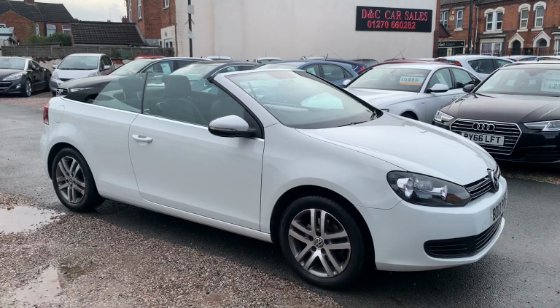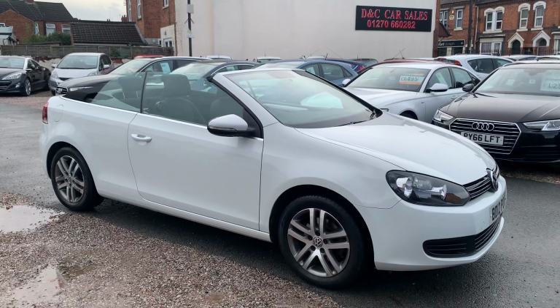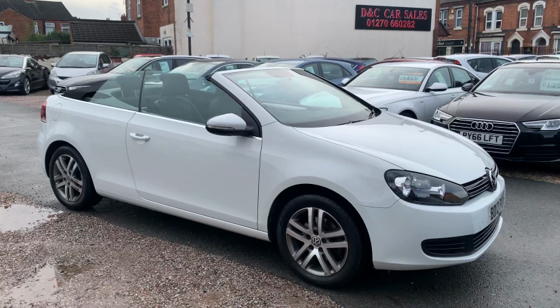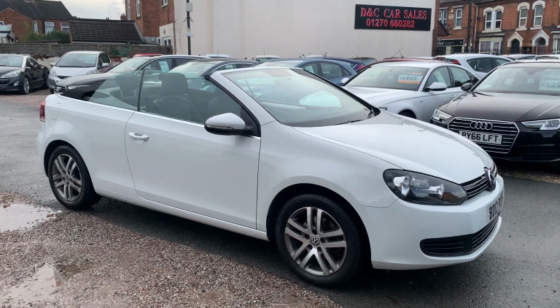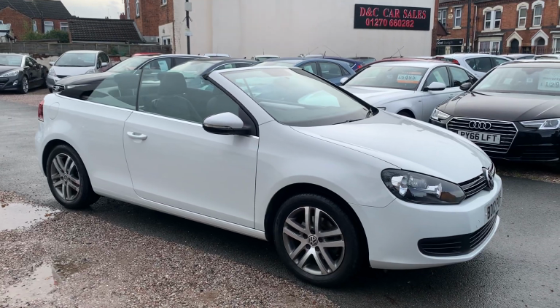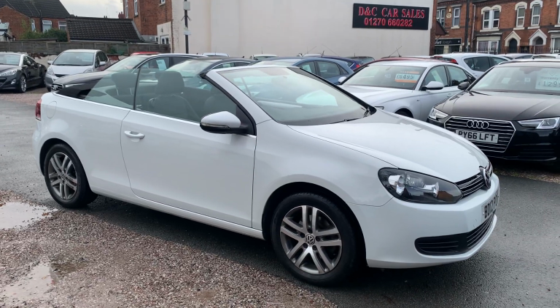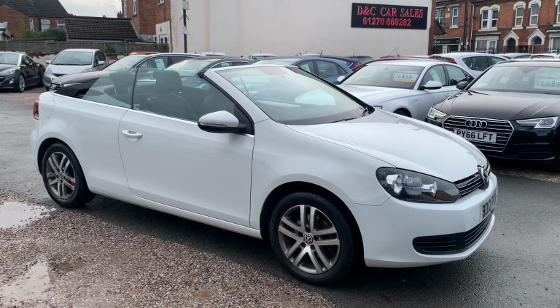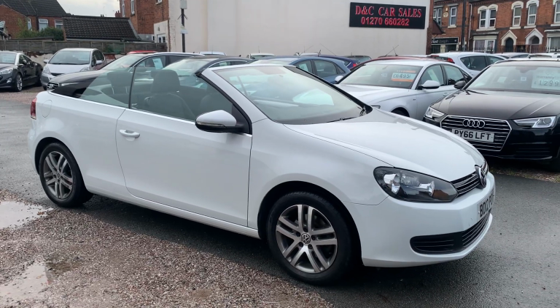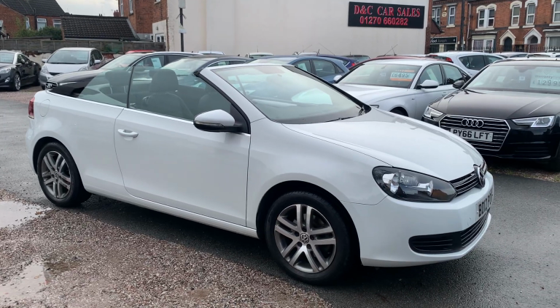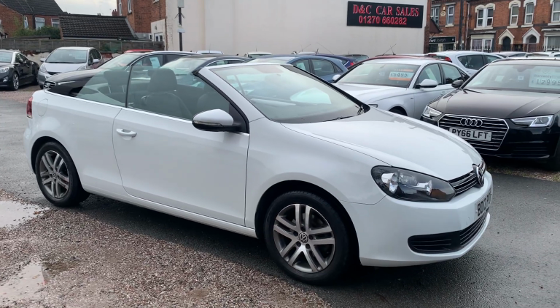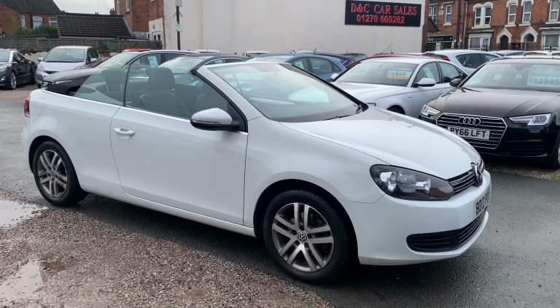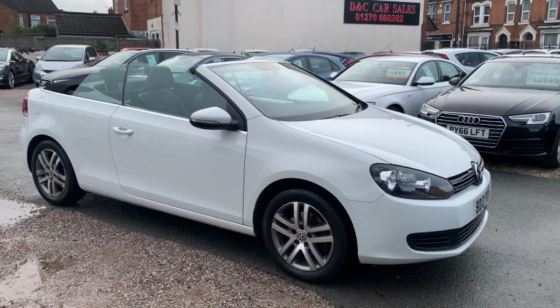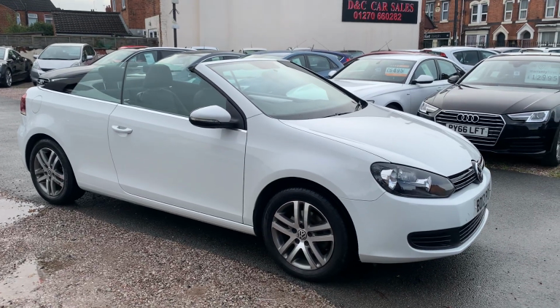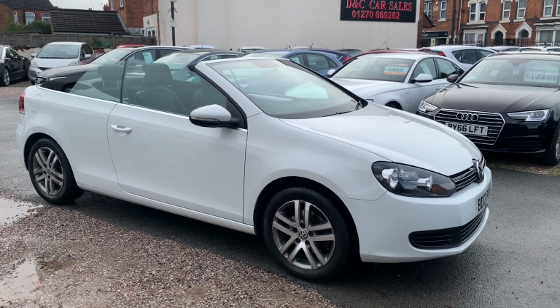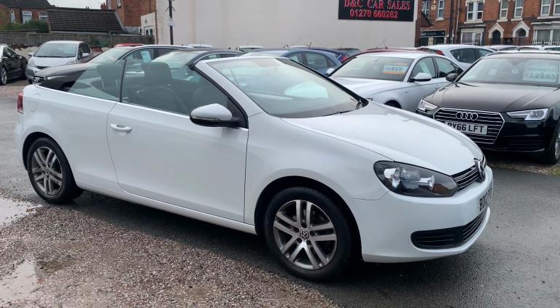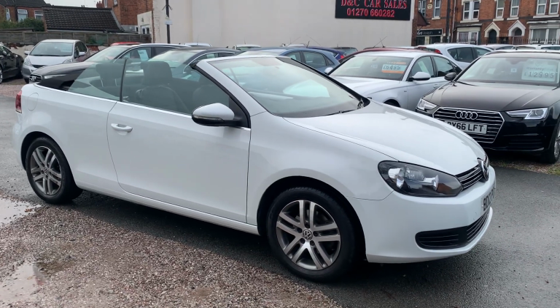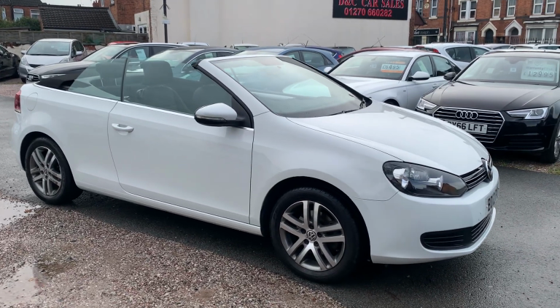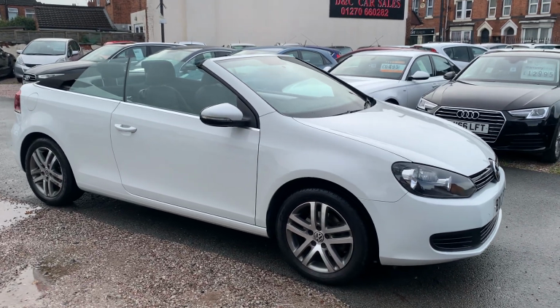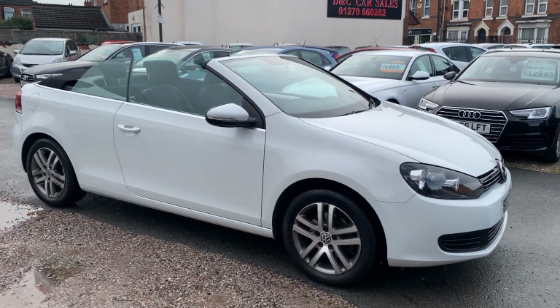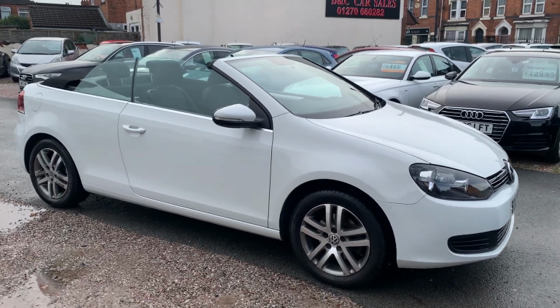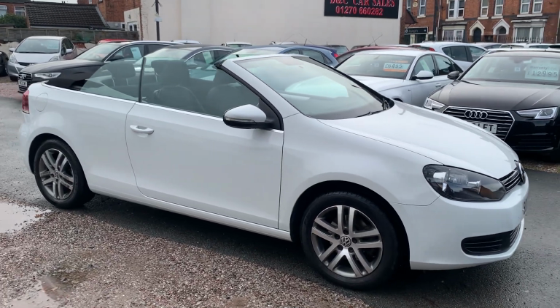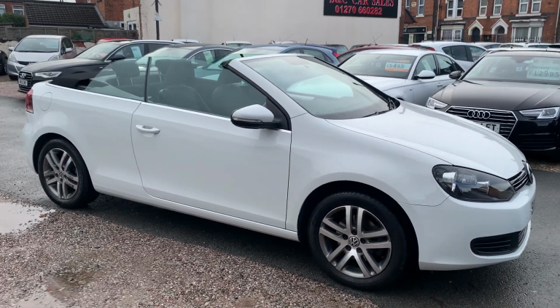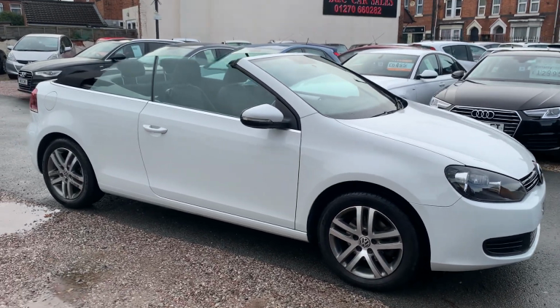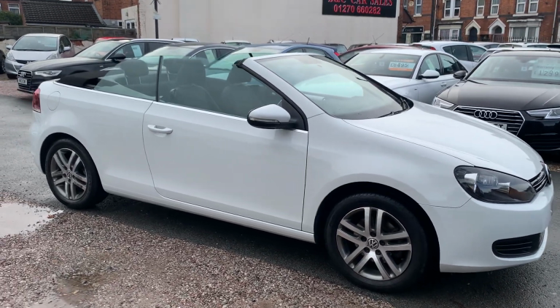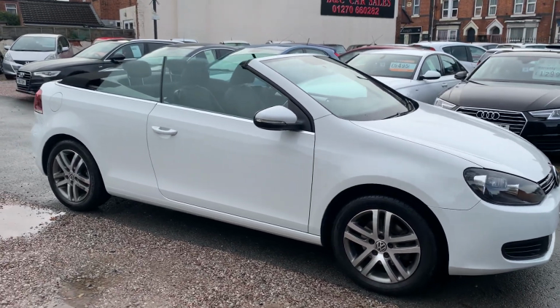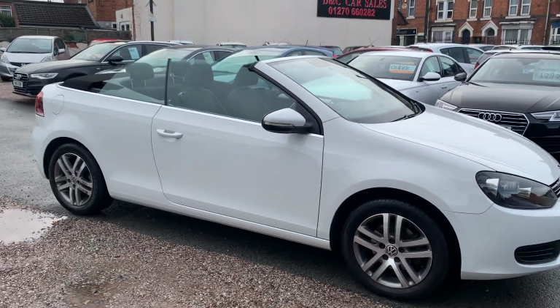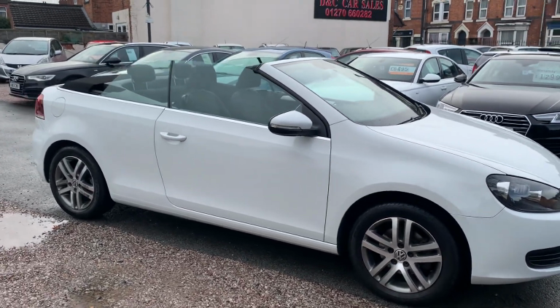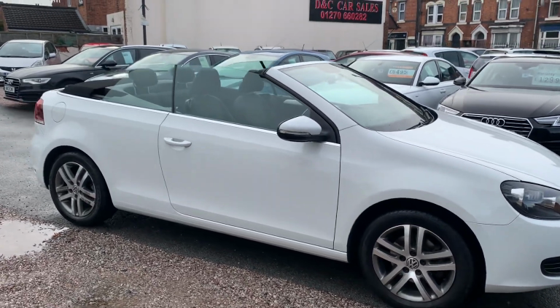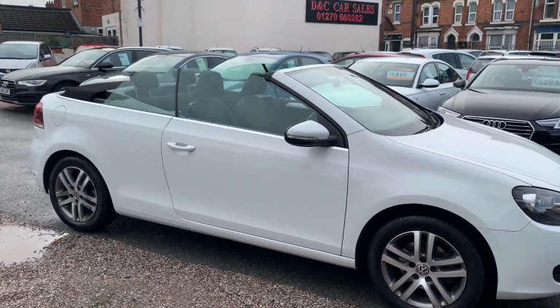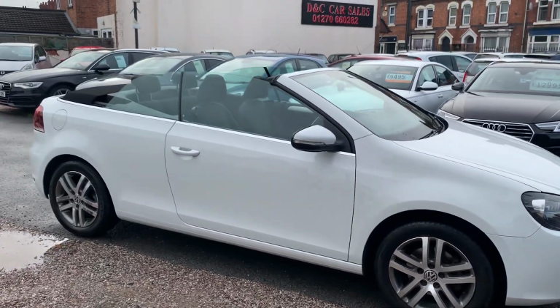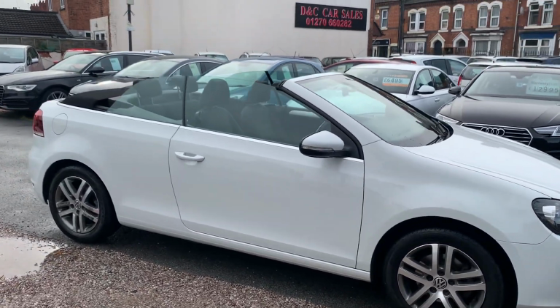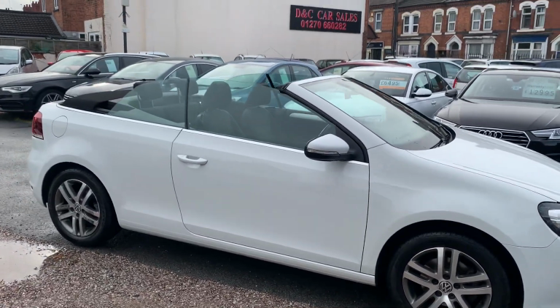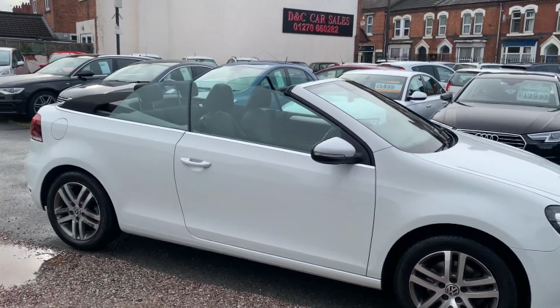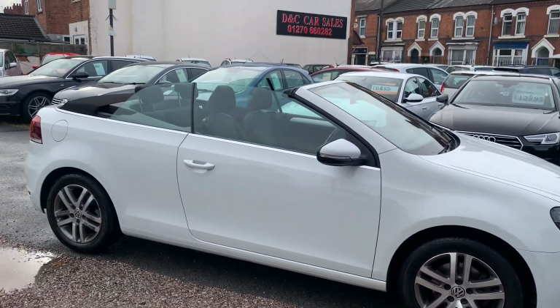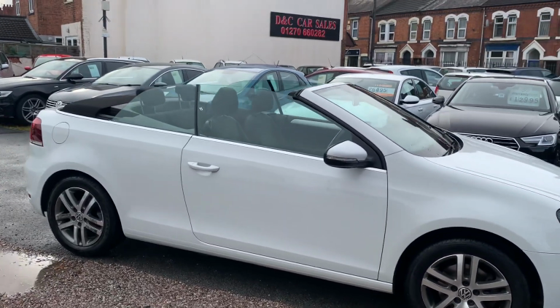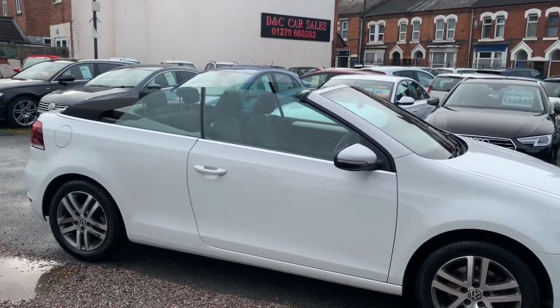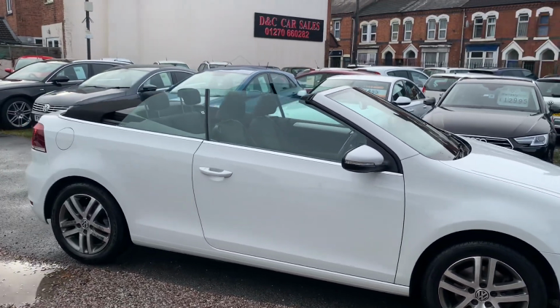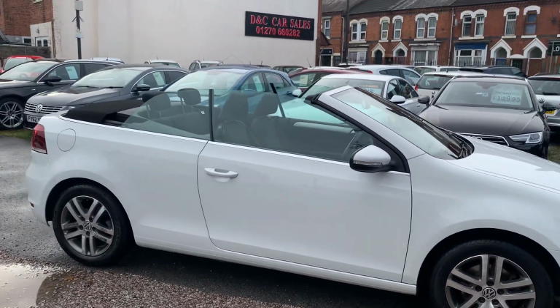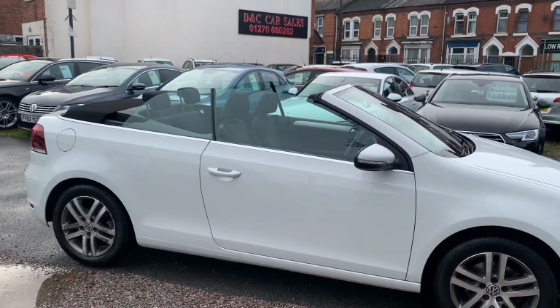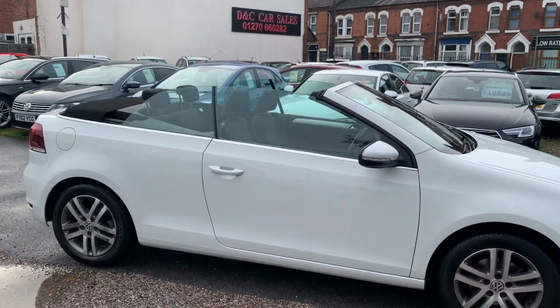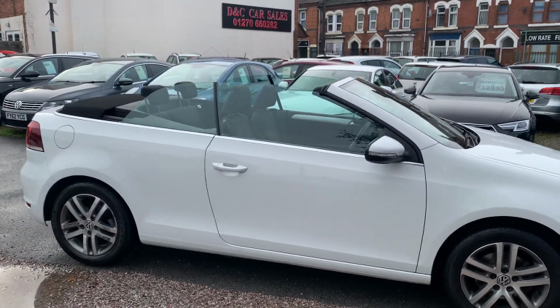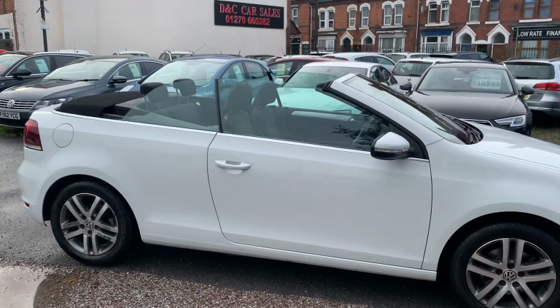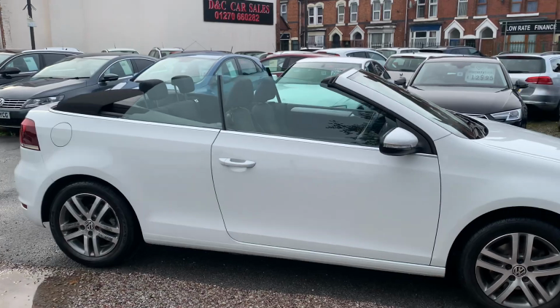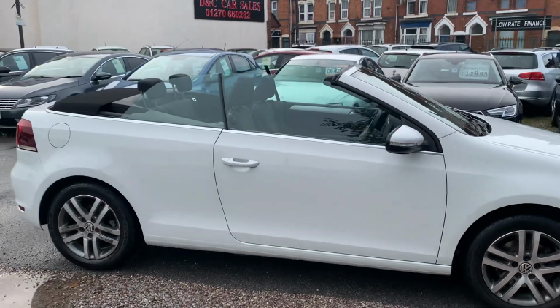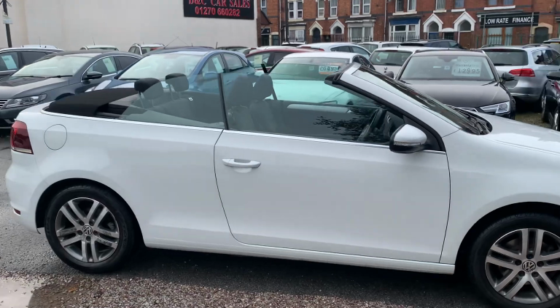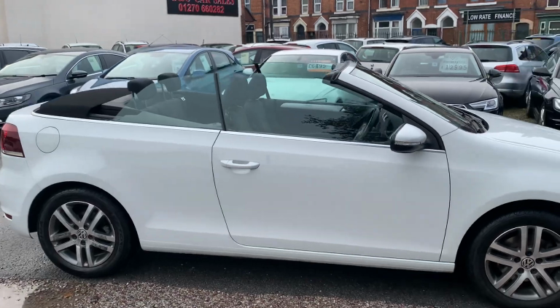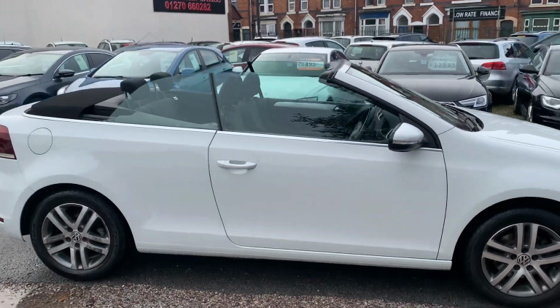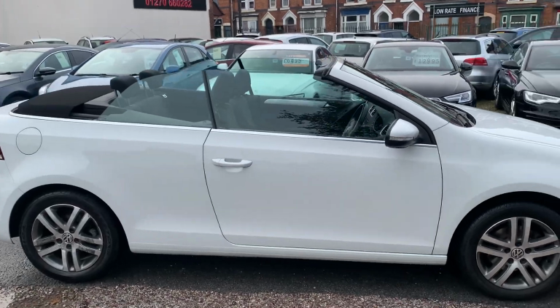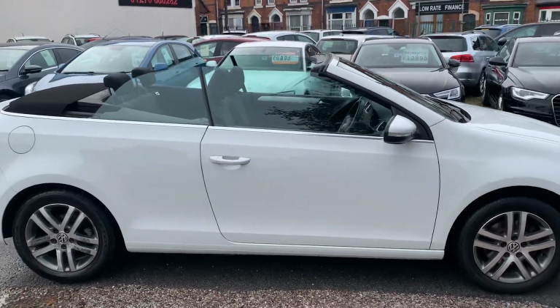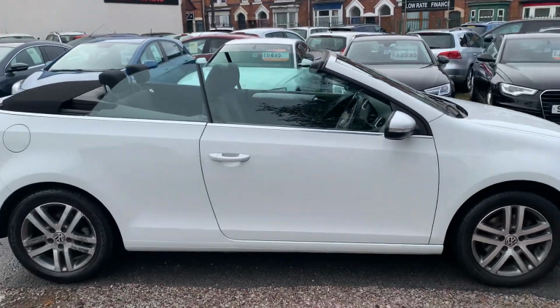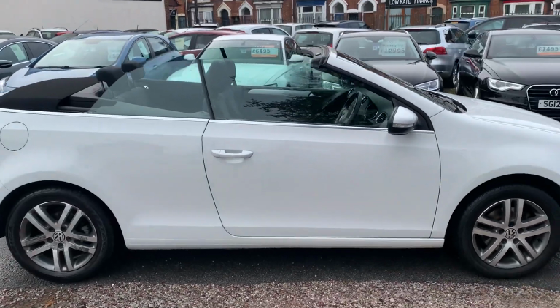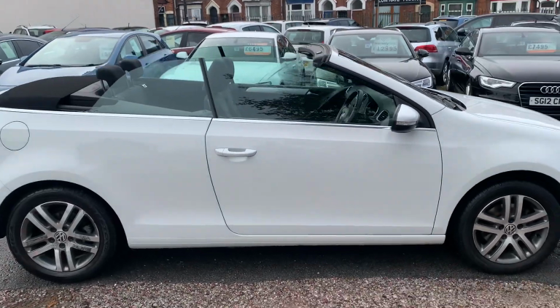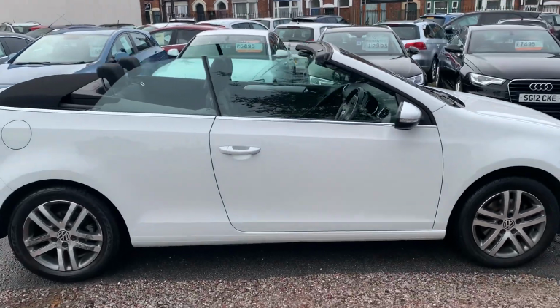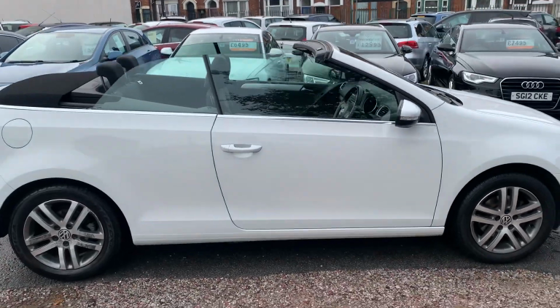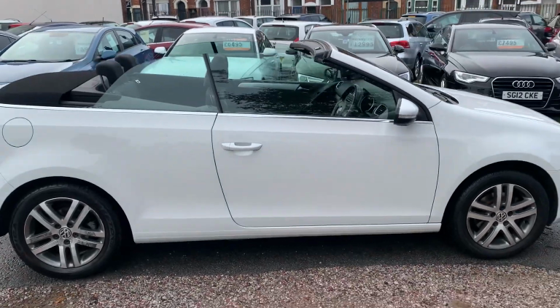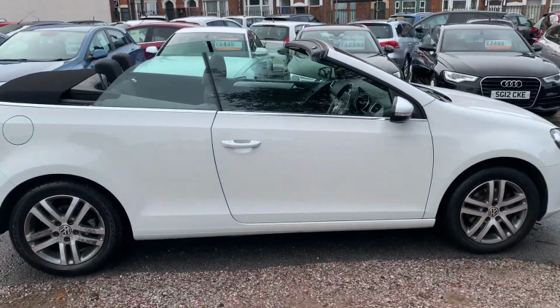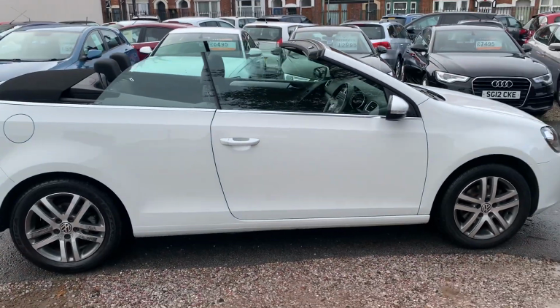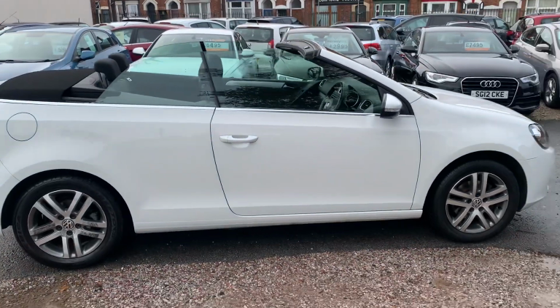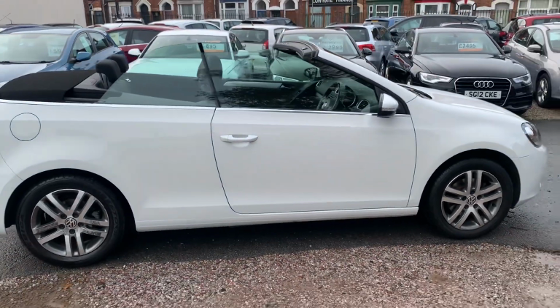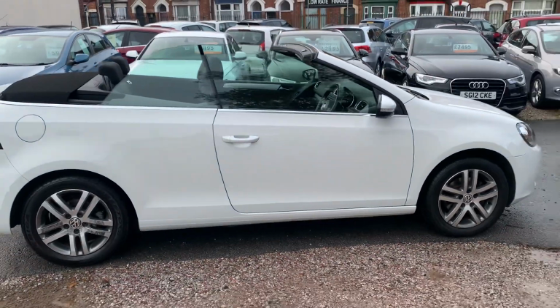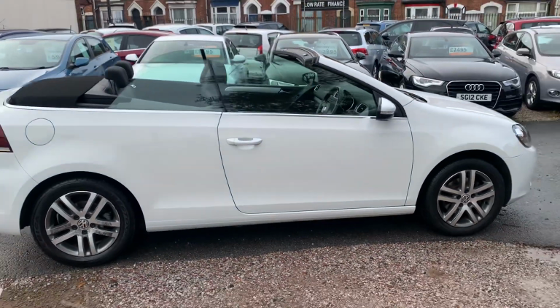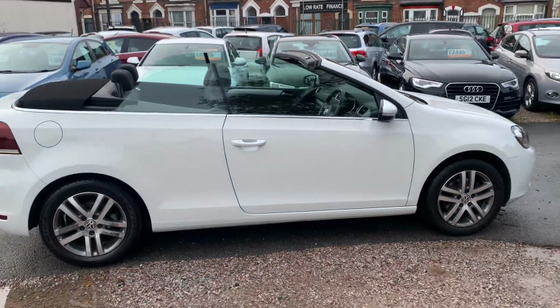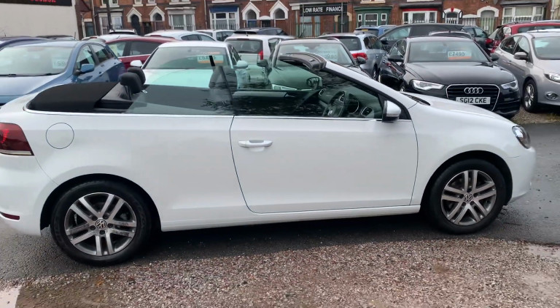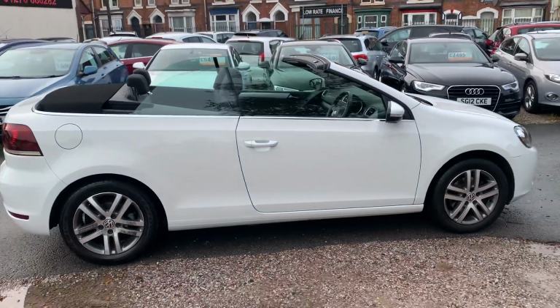Hi, it's Richard from D&C Car Sales in Crewe. I'm just going to do you a quick walk around video of our Golf Cabriolet.